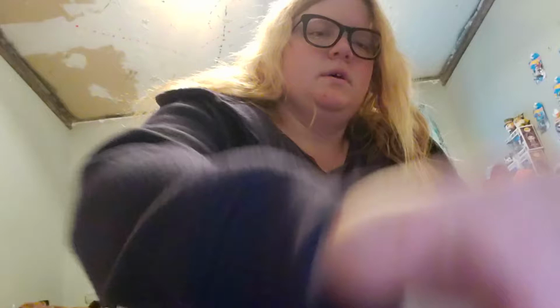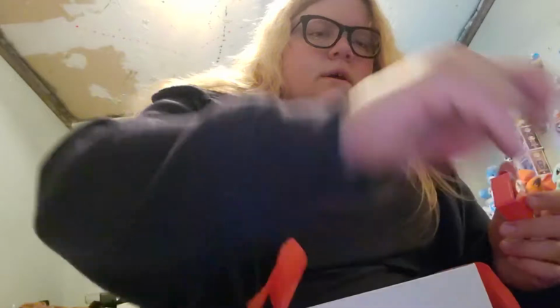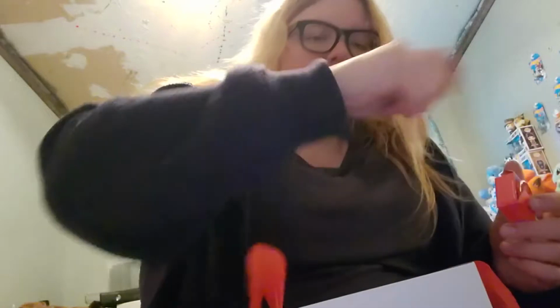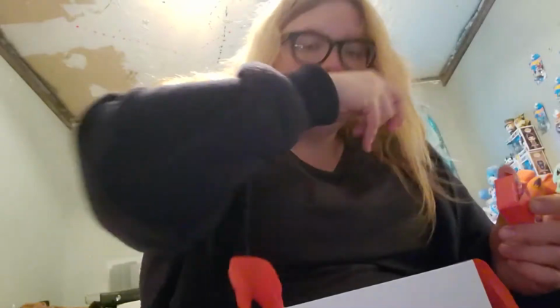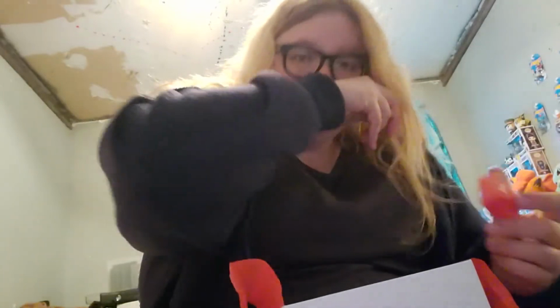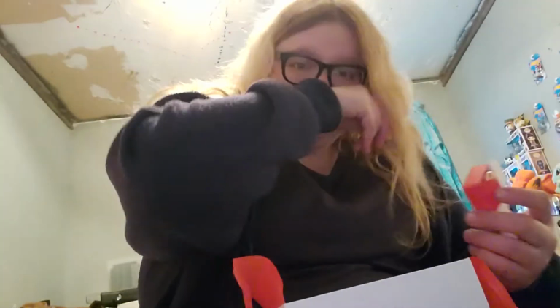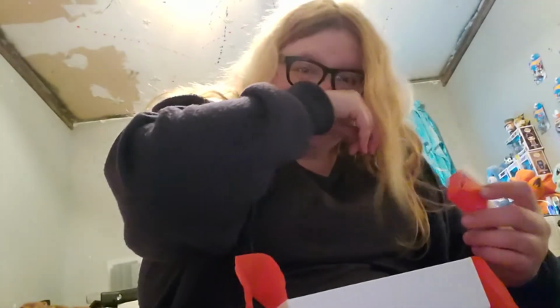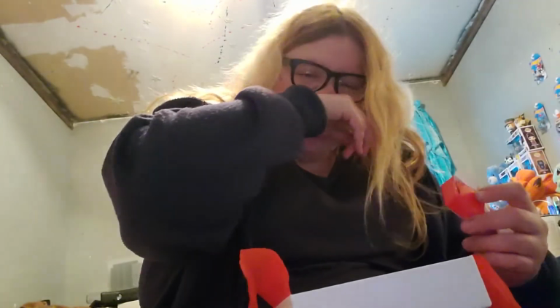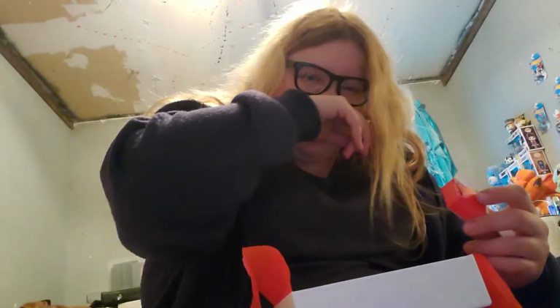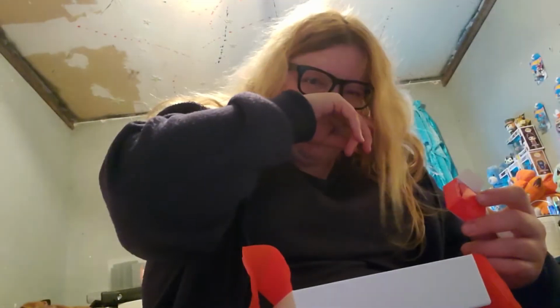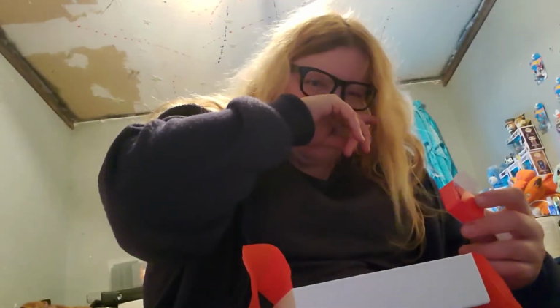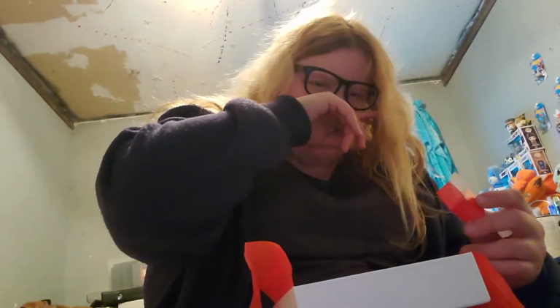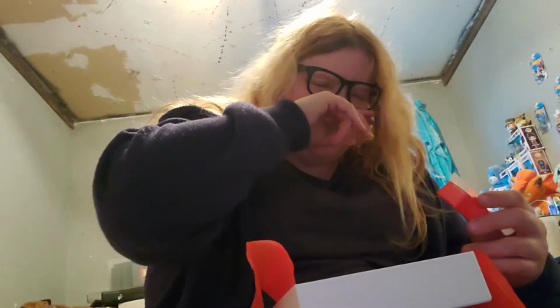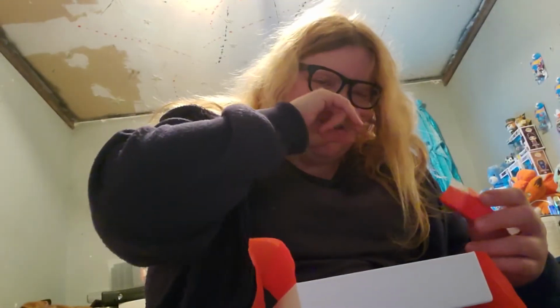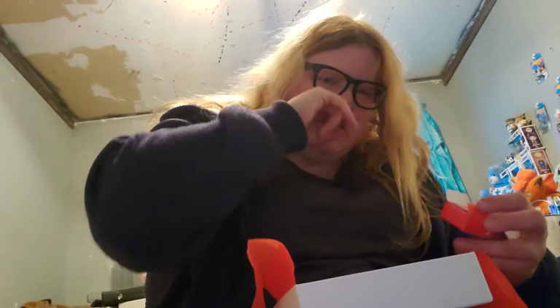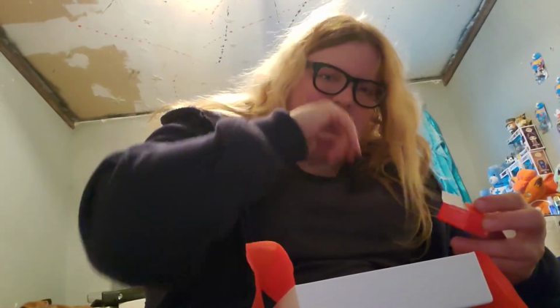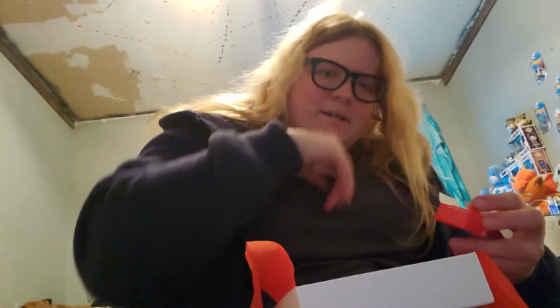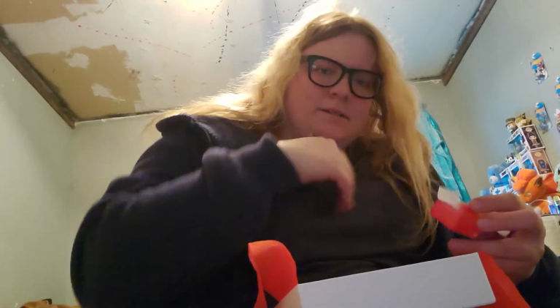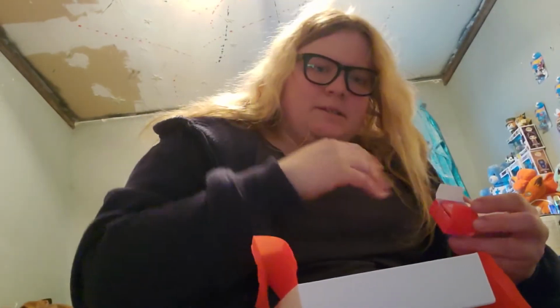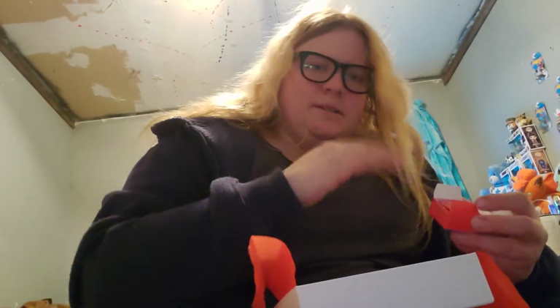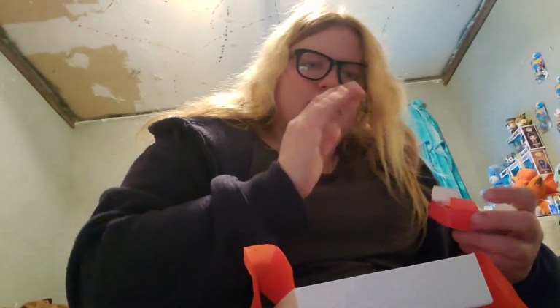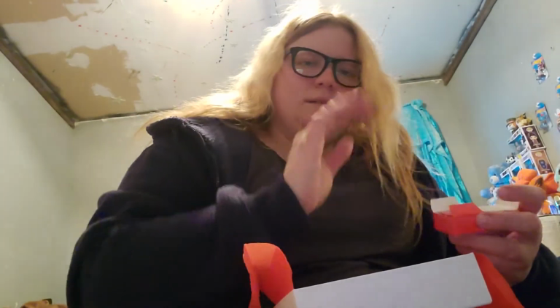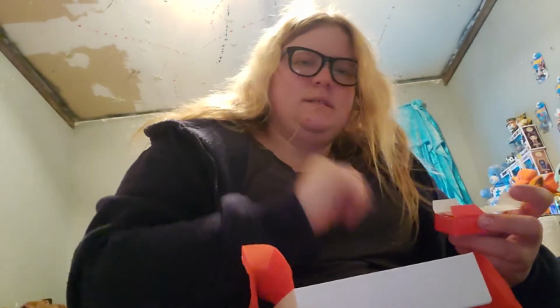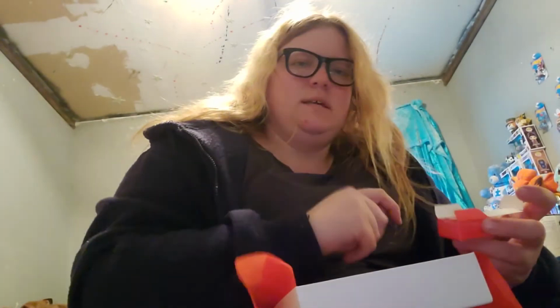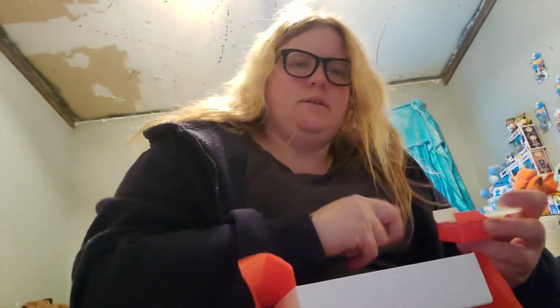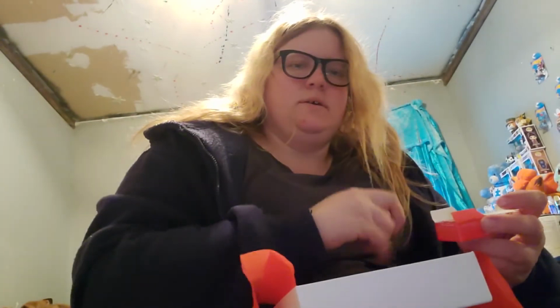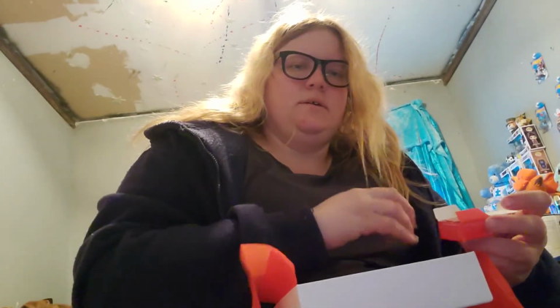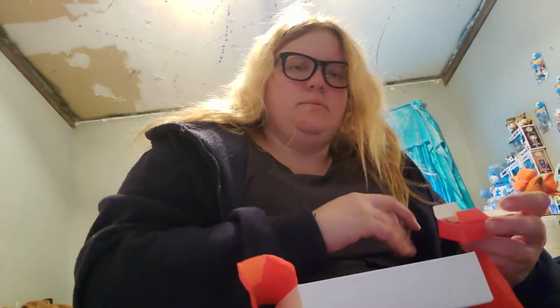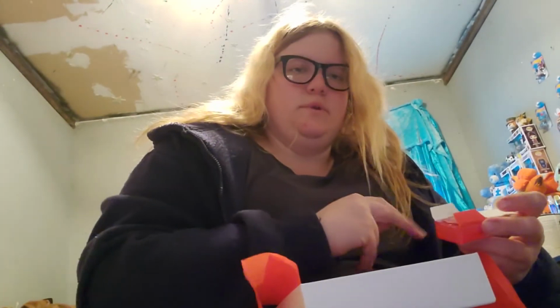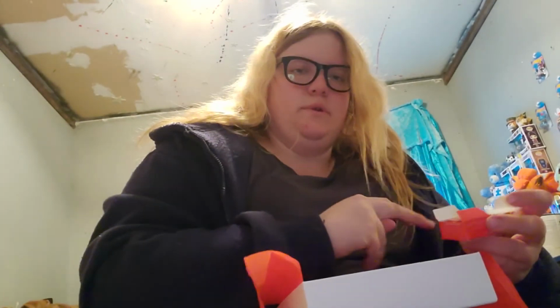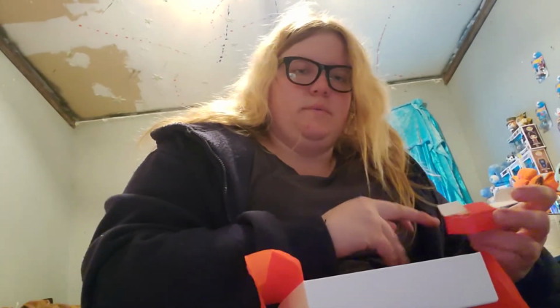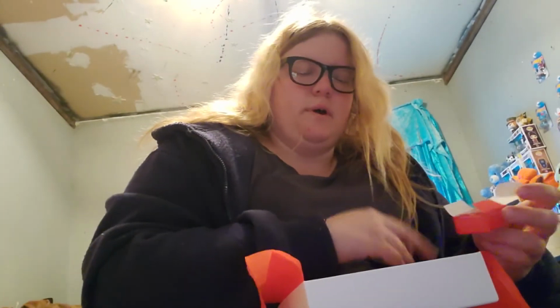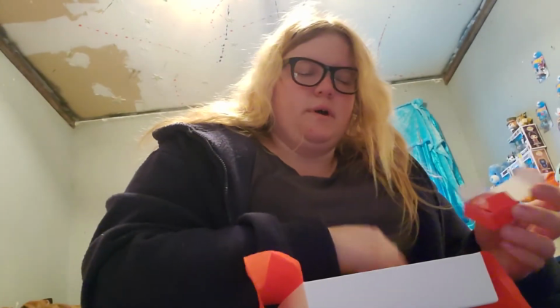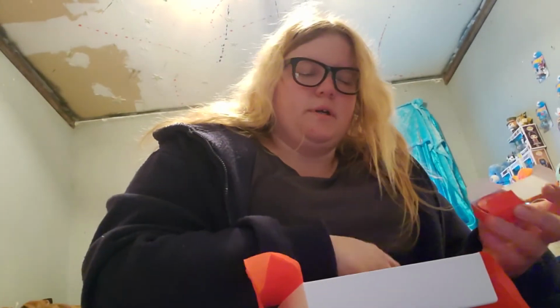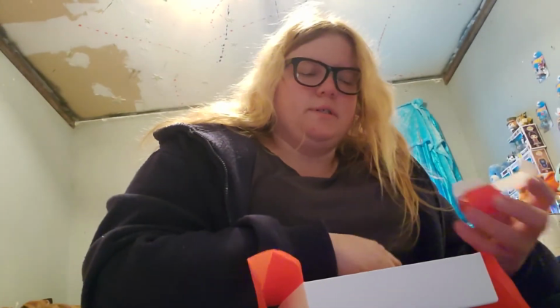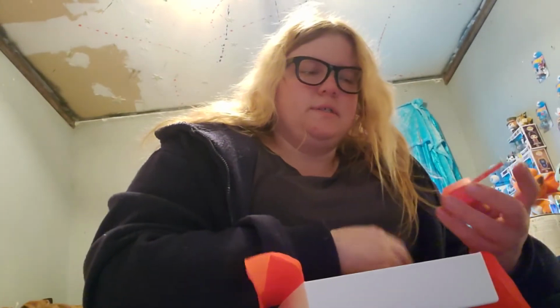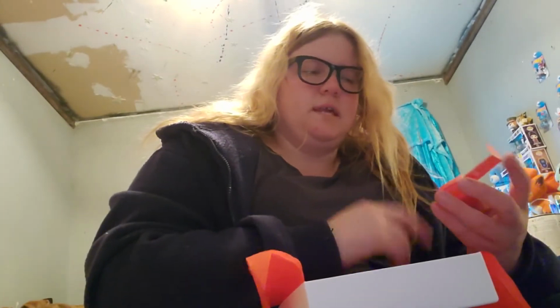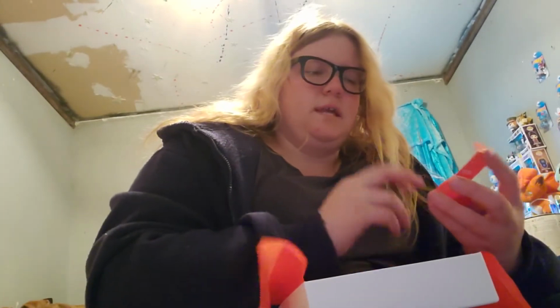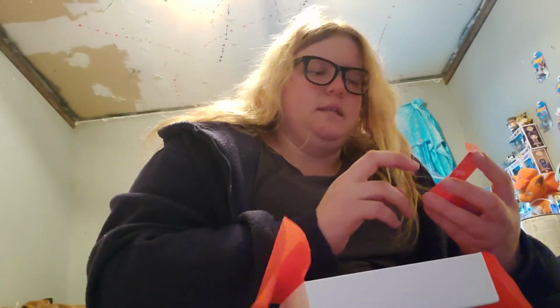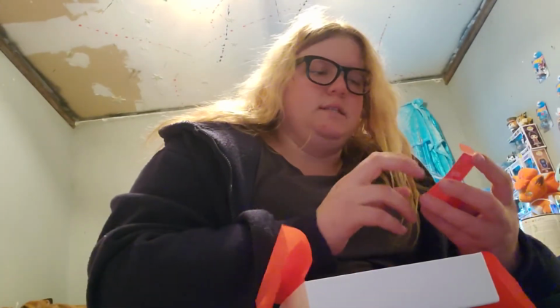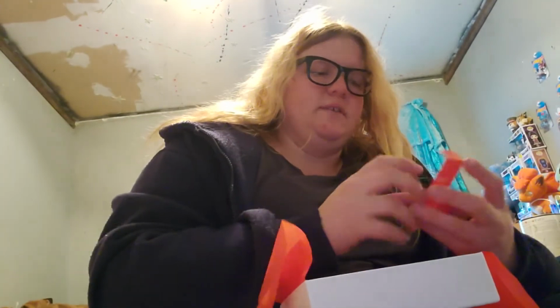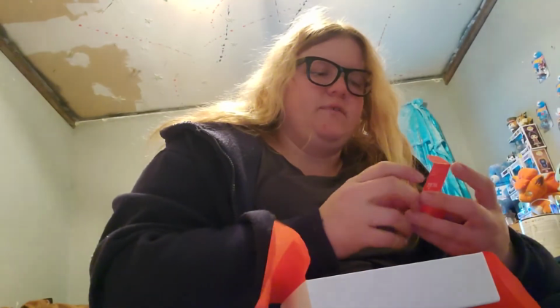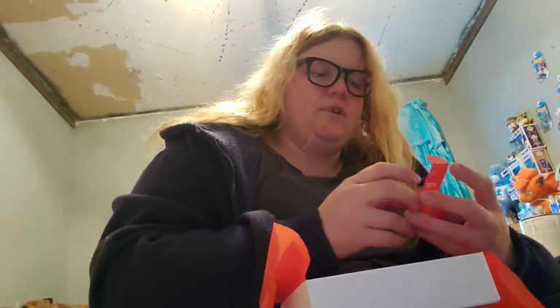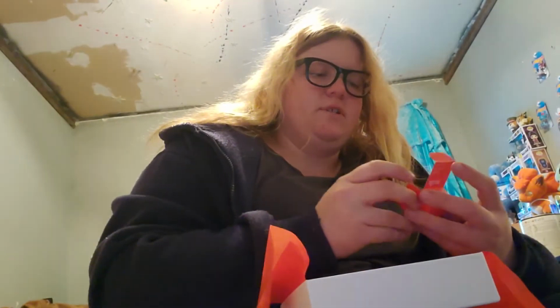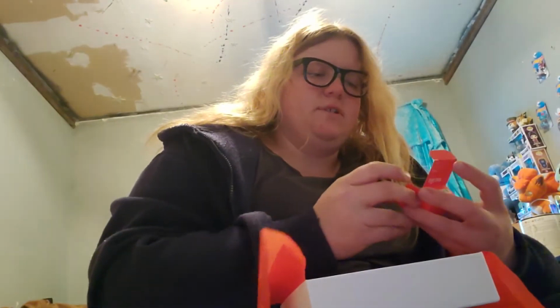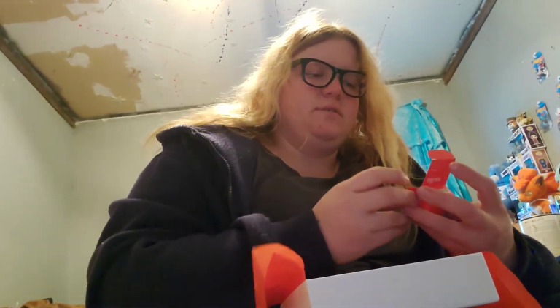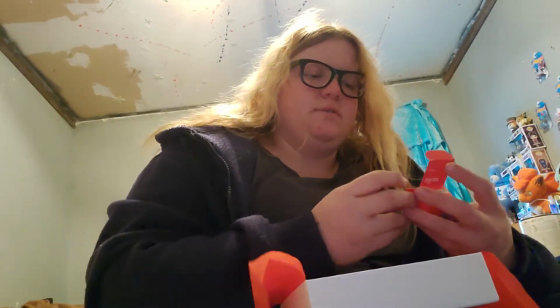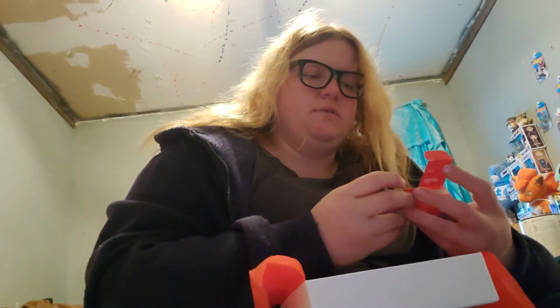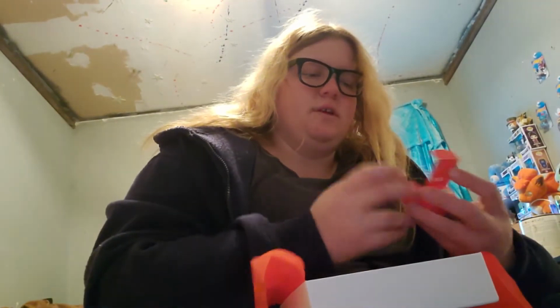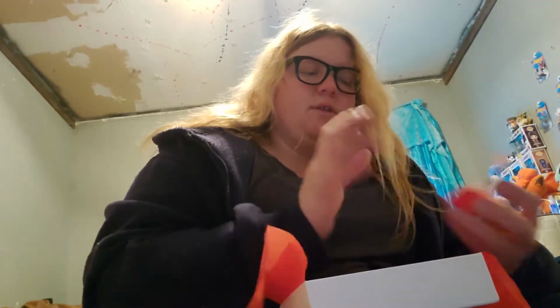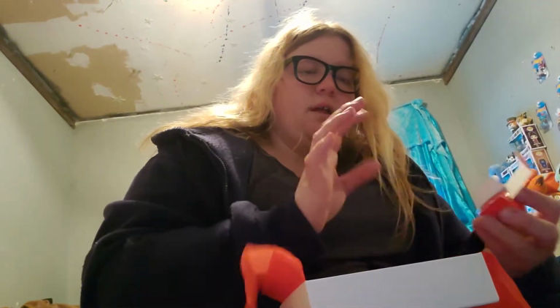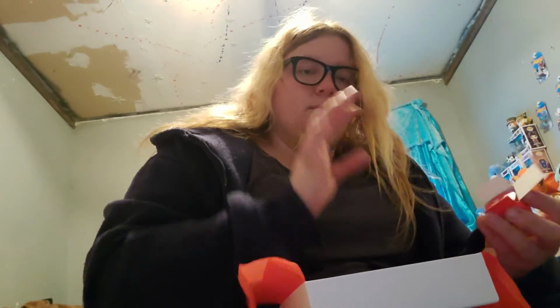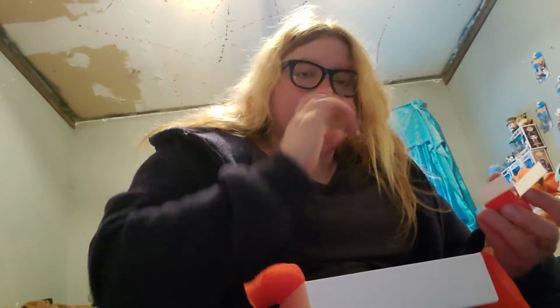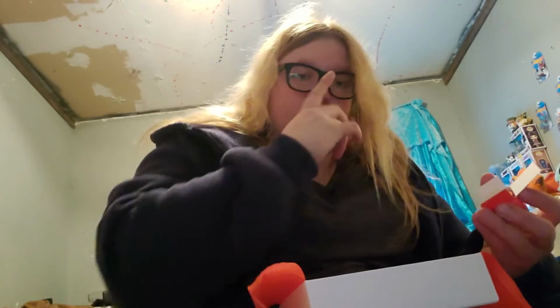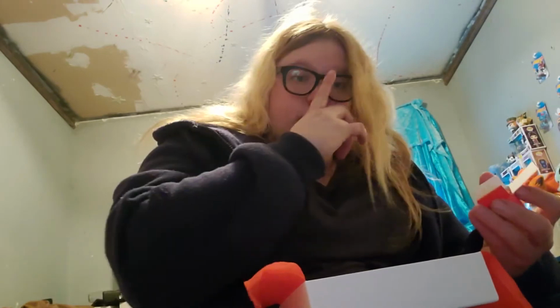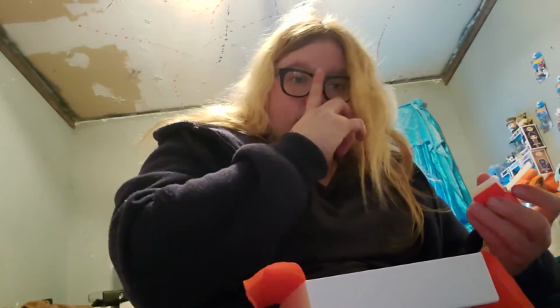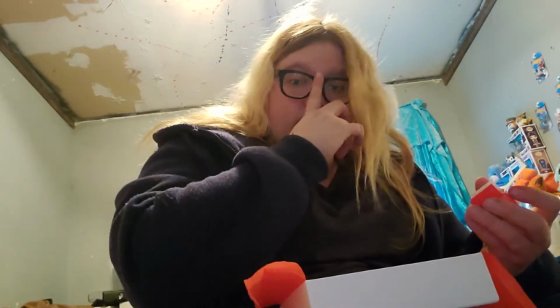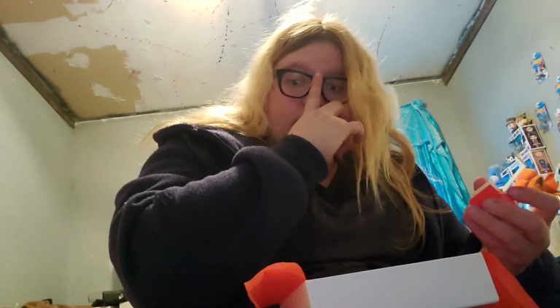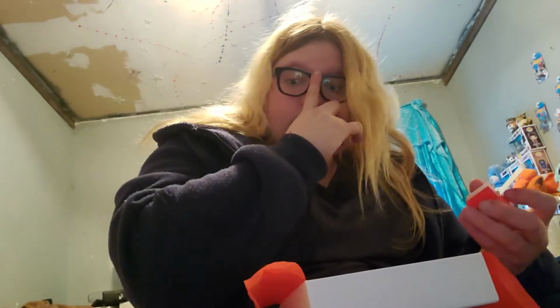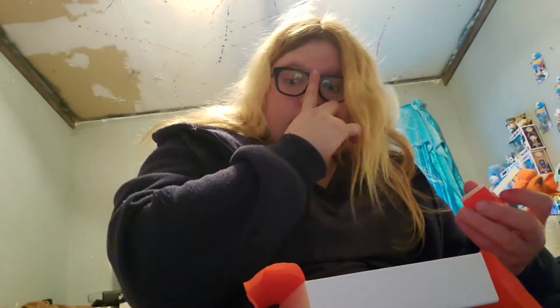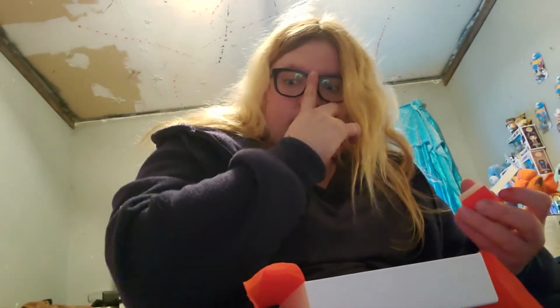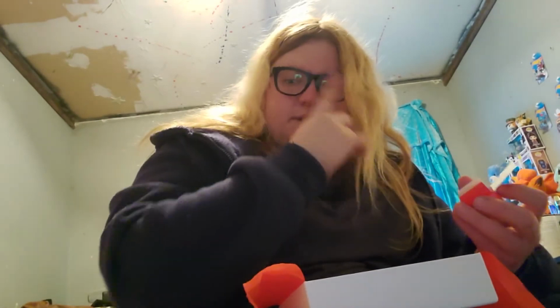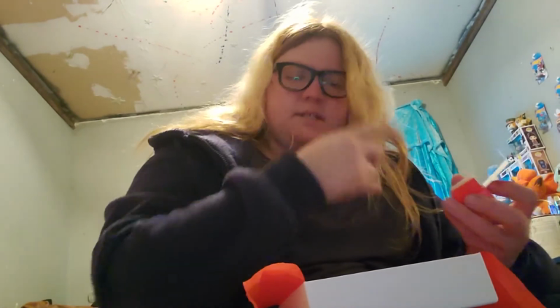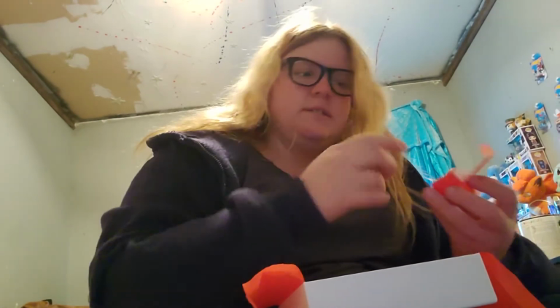Hey guys, Nikki here. So this is the Allure Beauty Box and I've already started — I thought it was recording, but I wasn't.